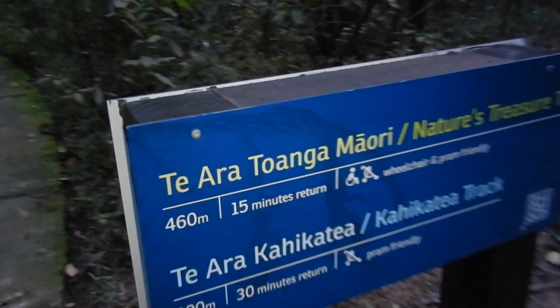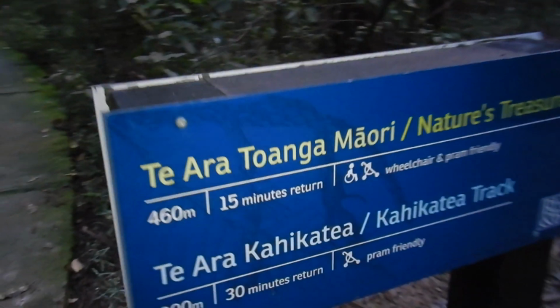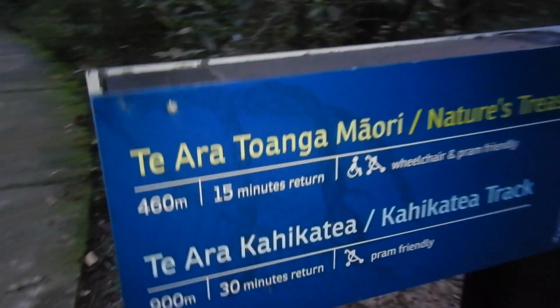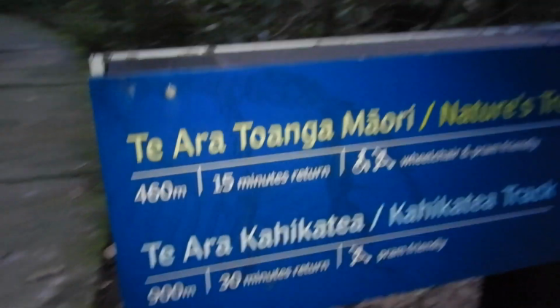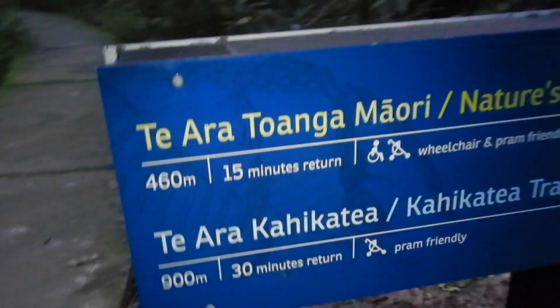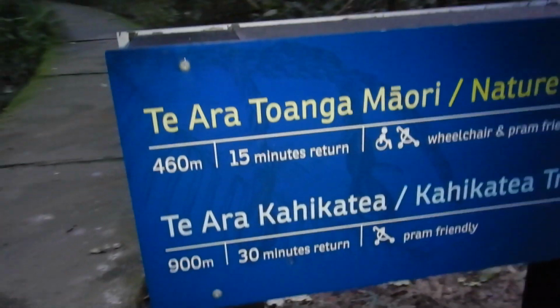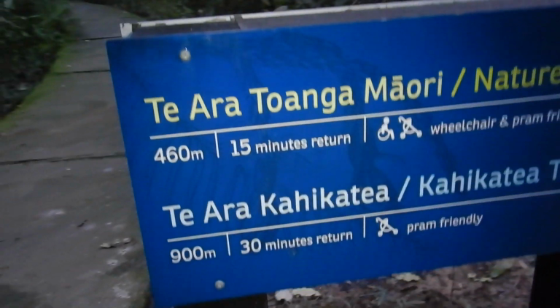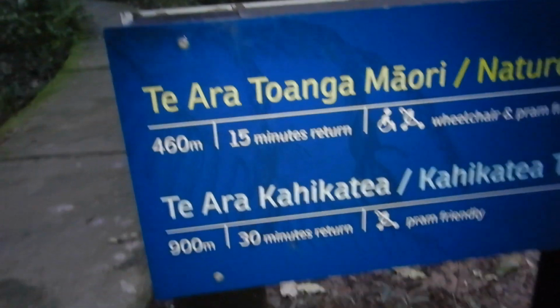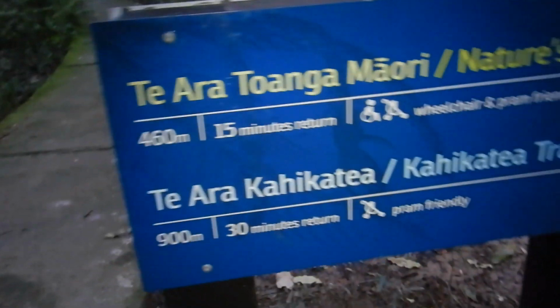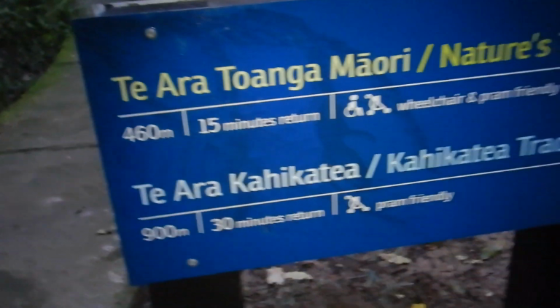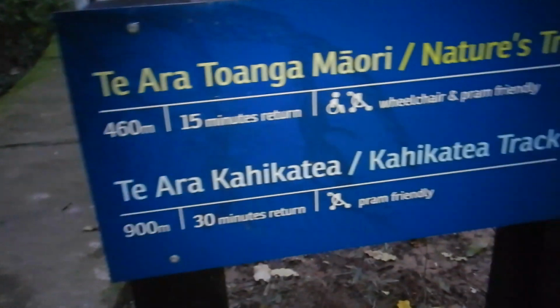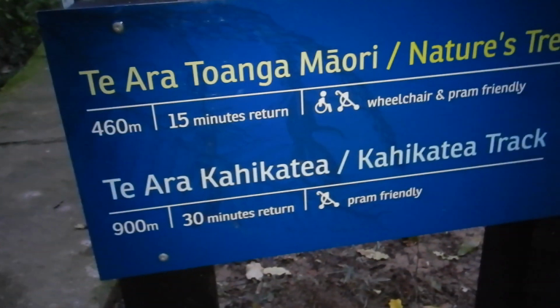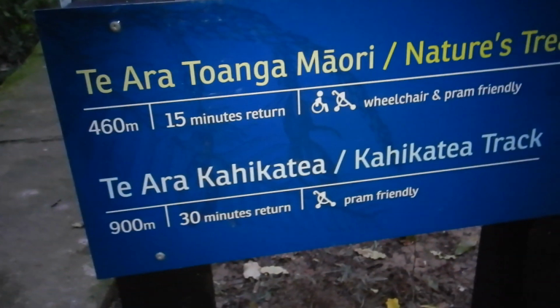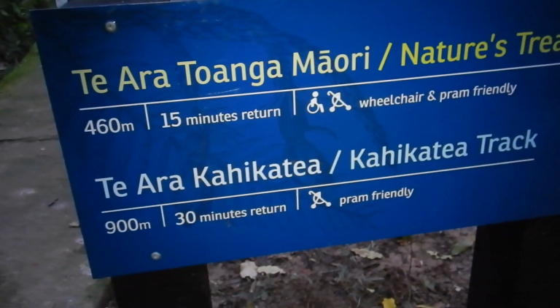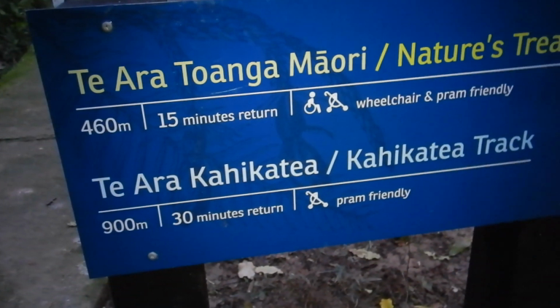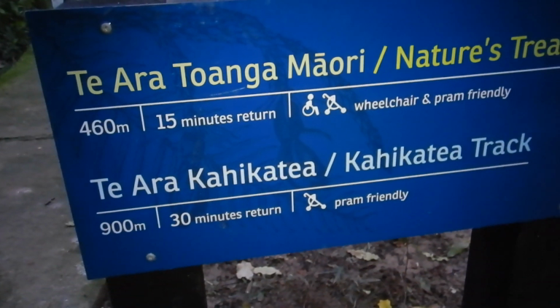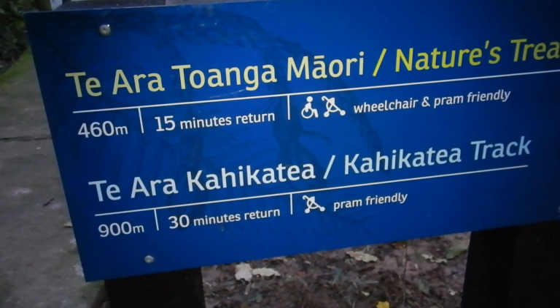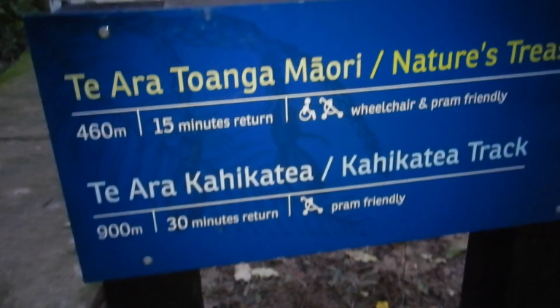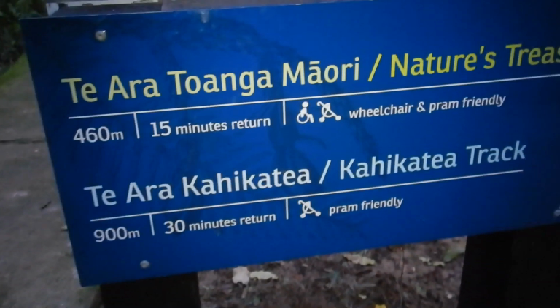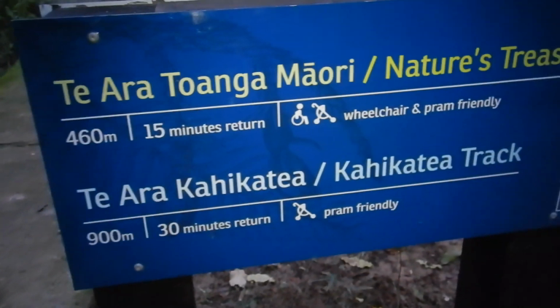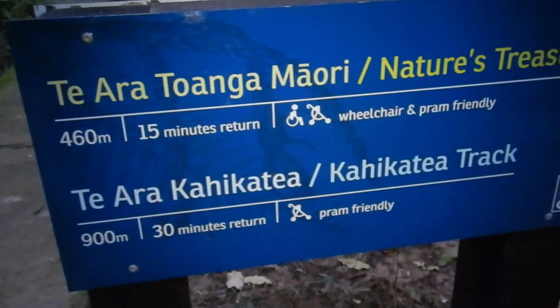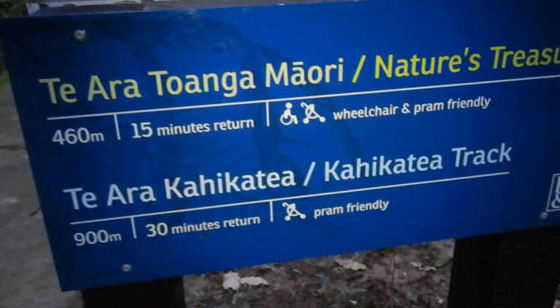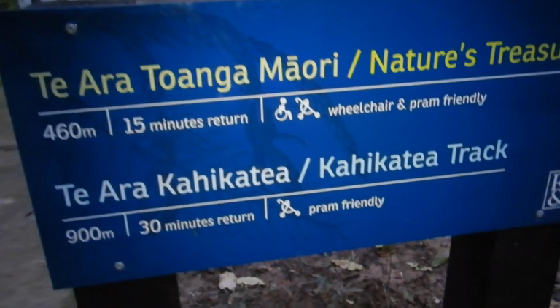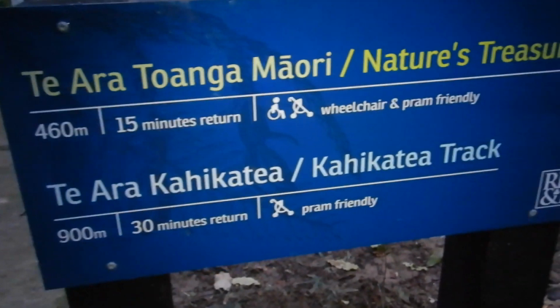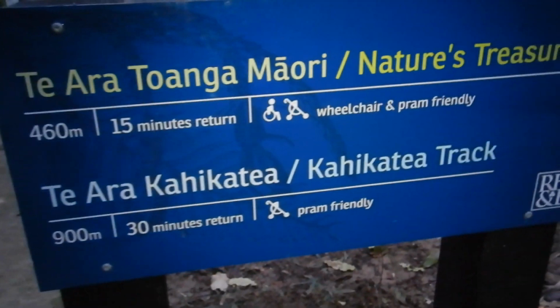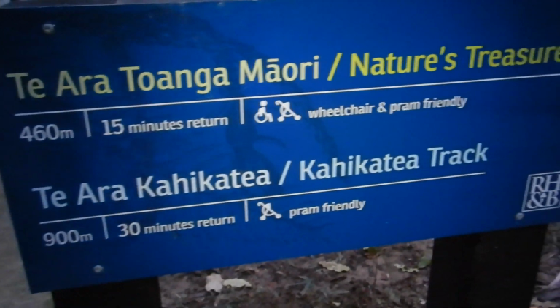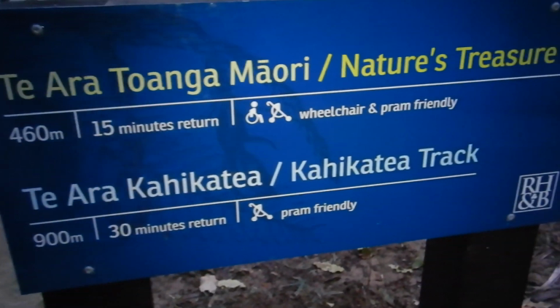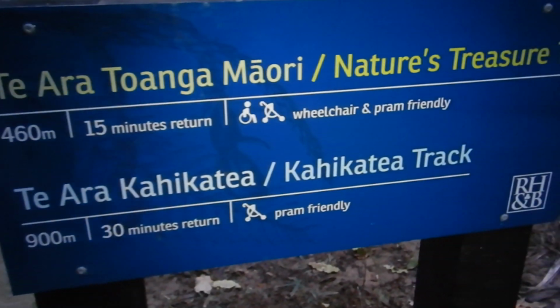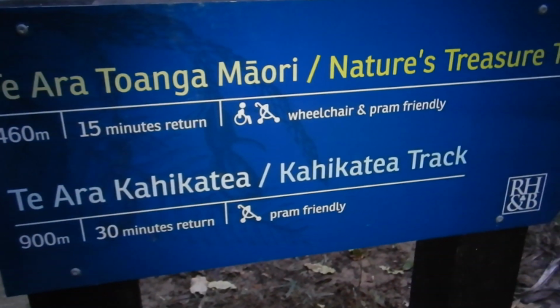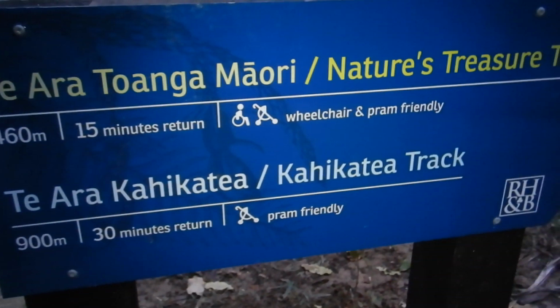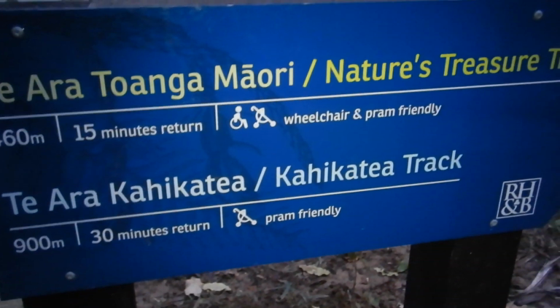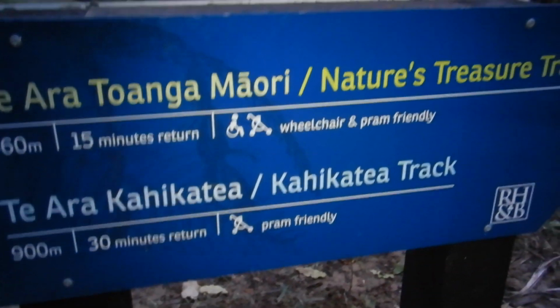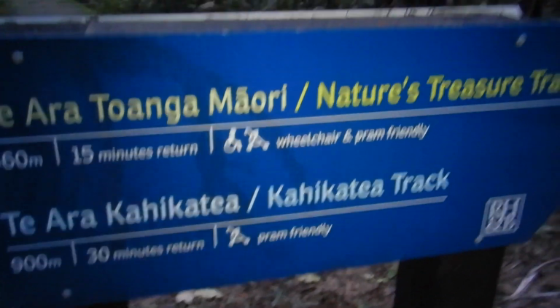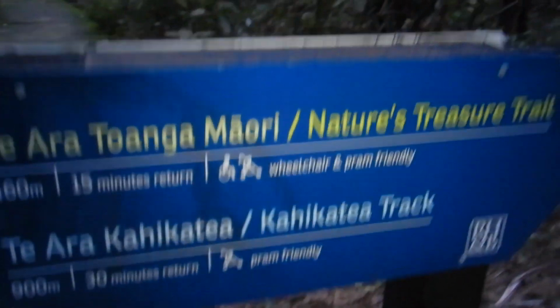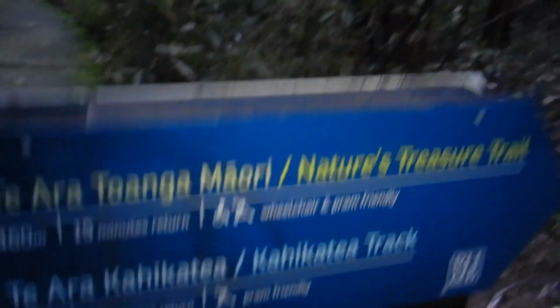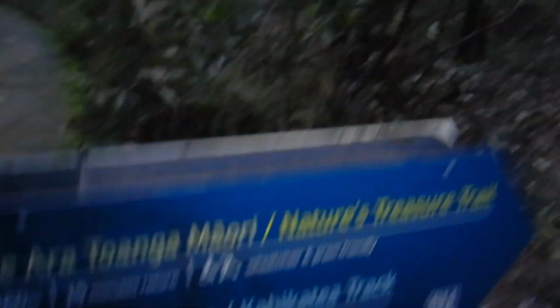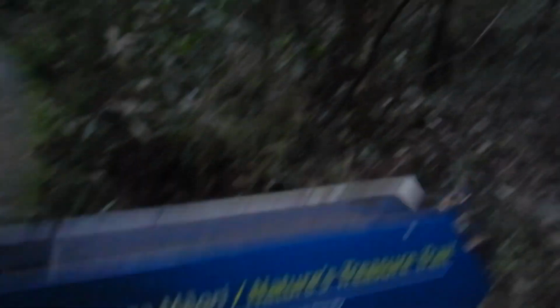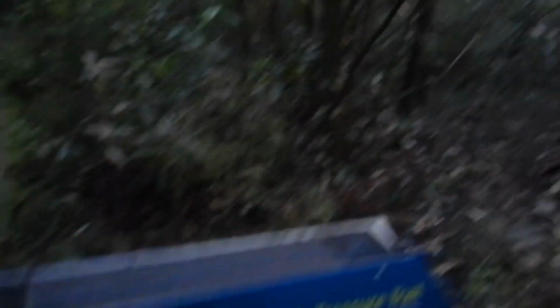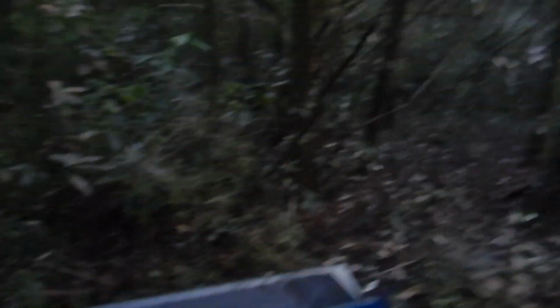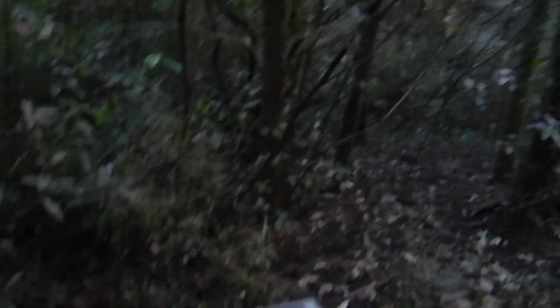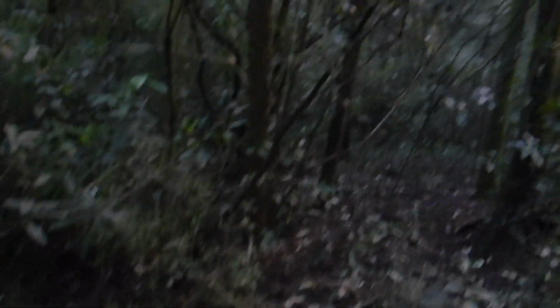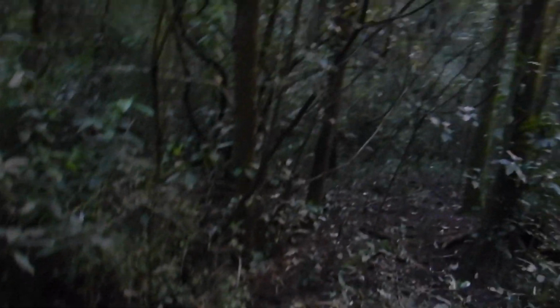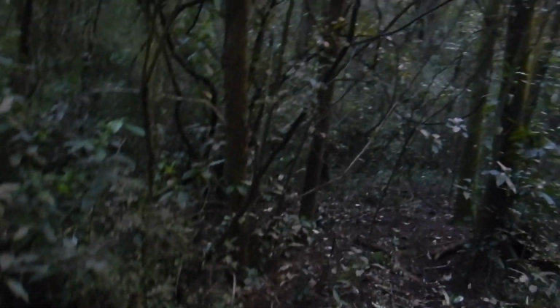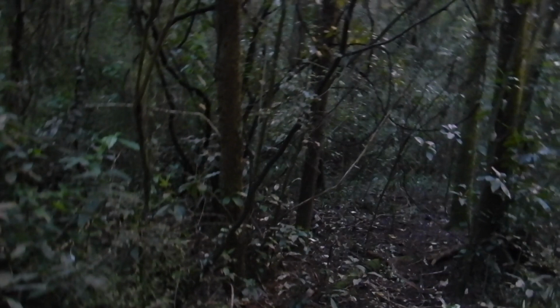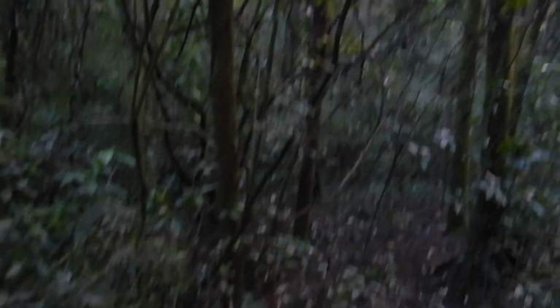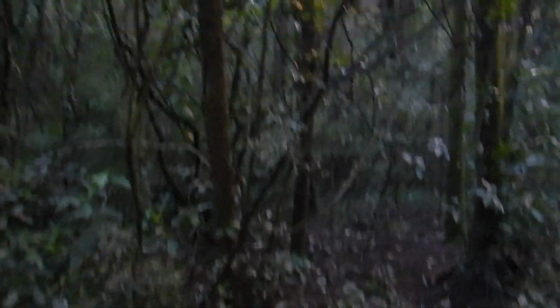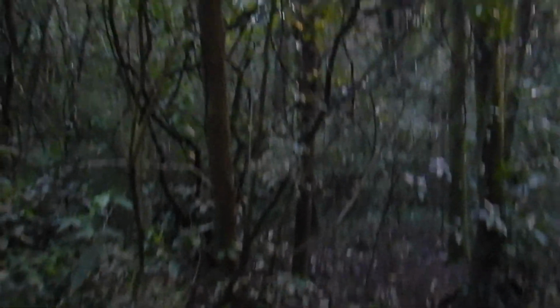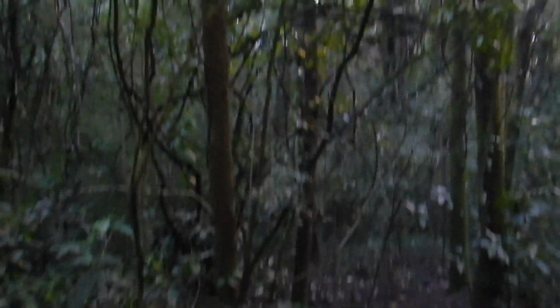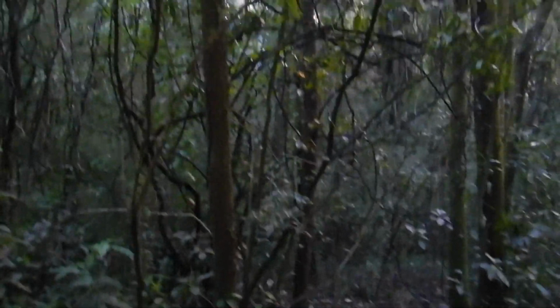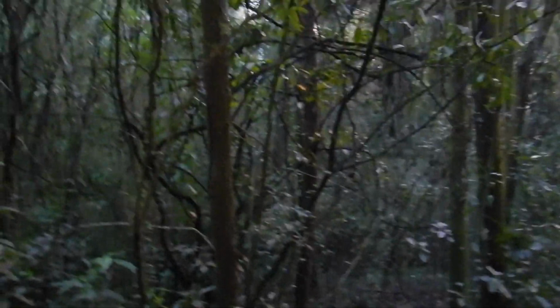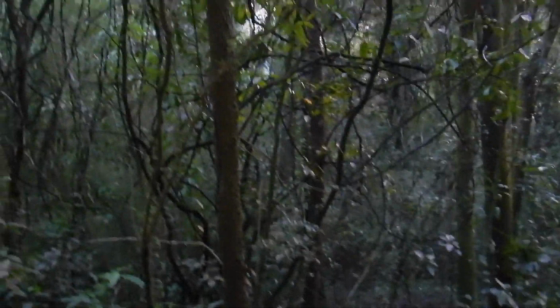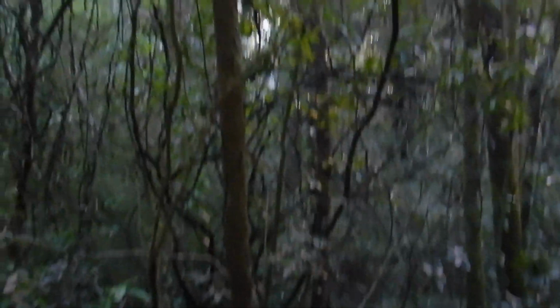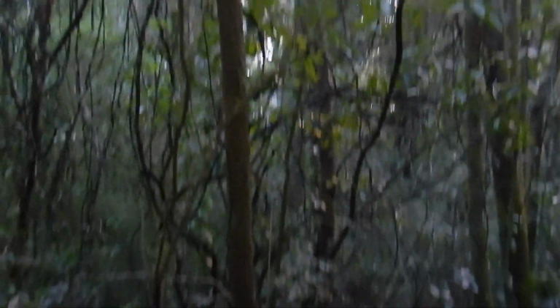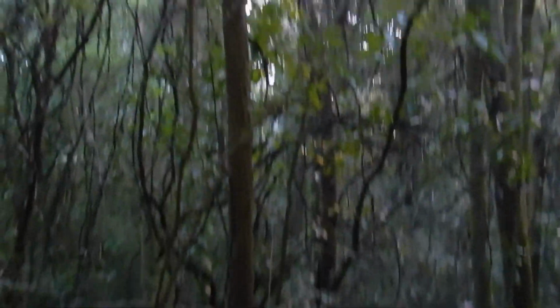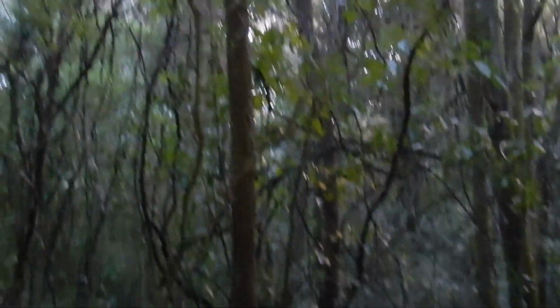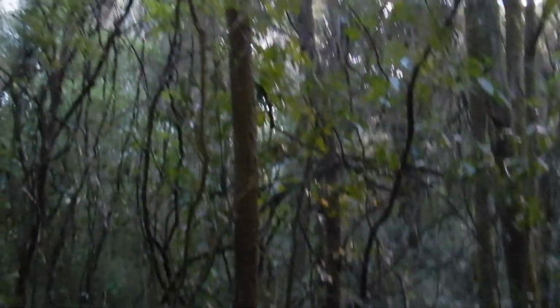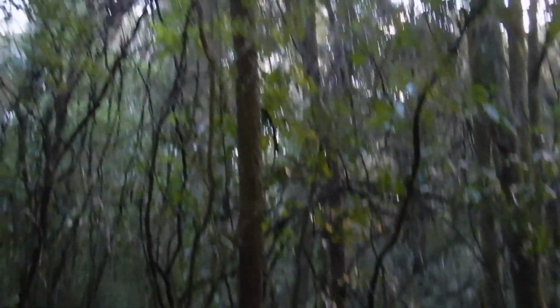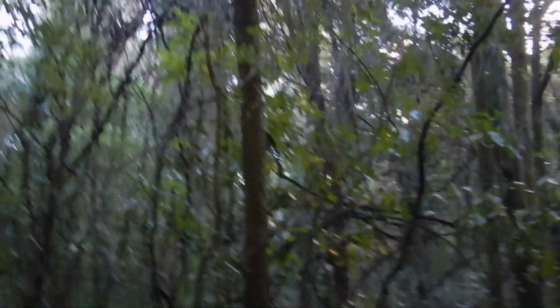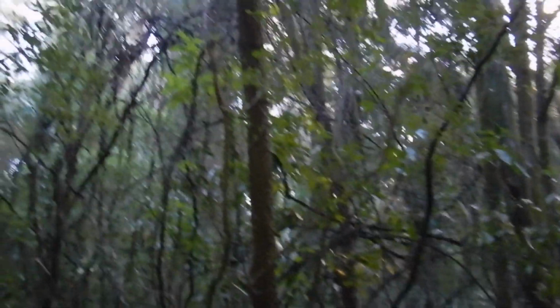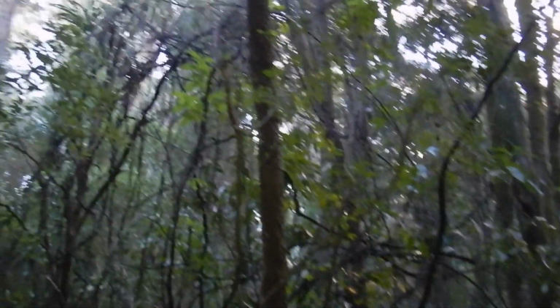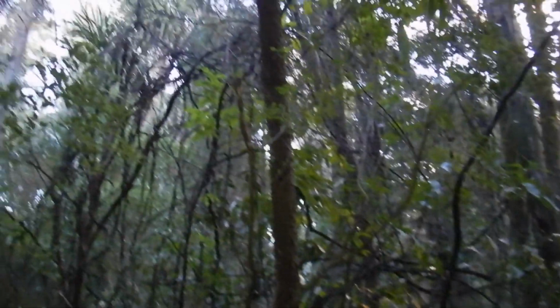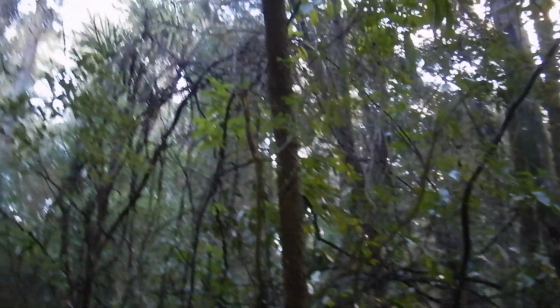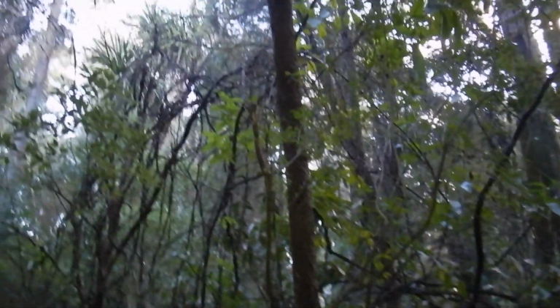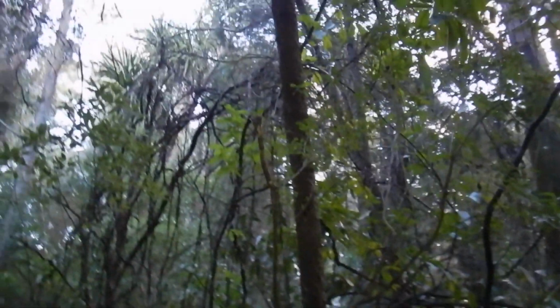There are two possible pathways depending on how much time you have. Enjoy the bush.